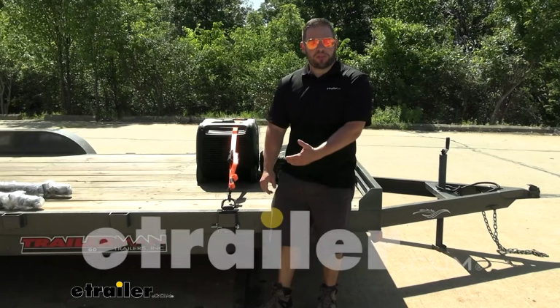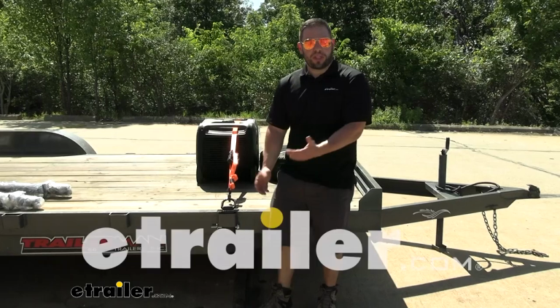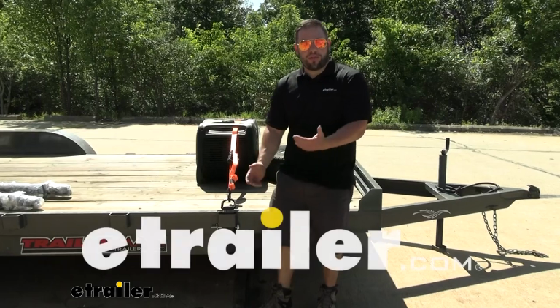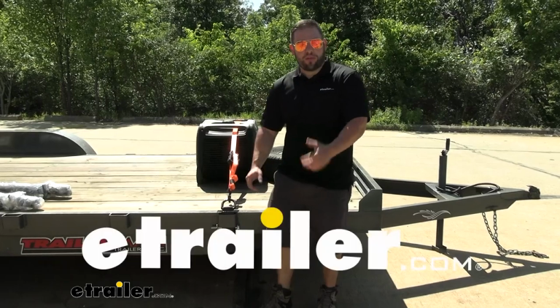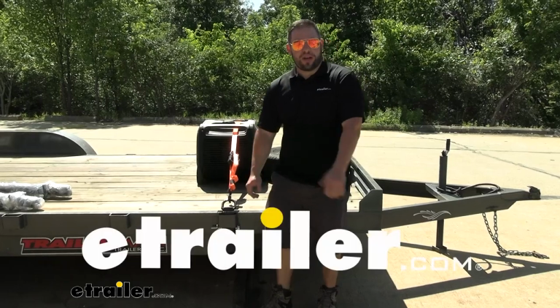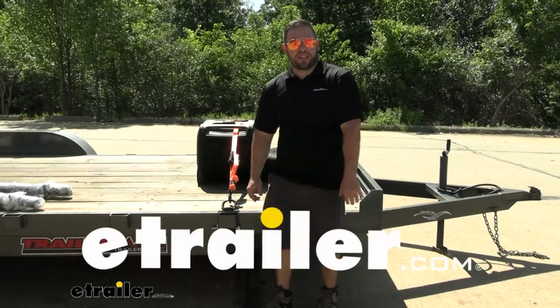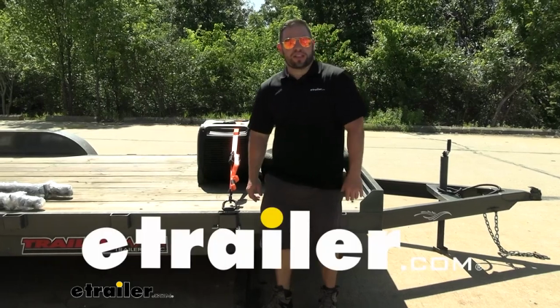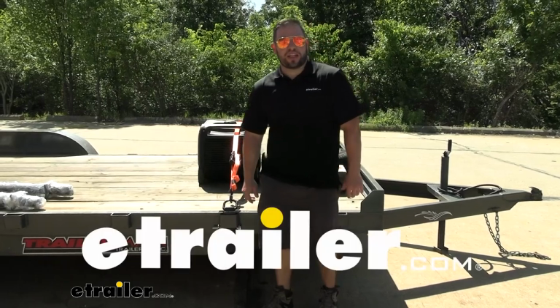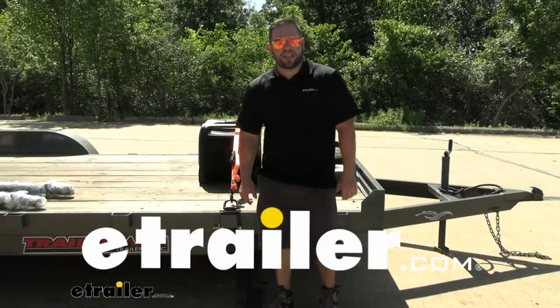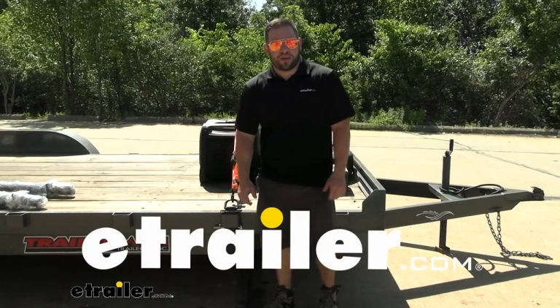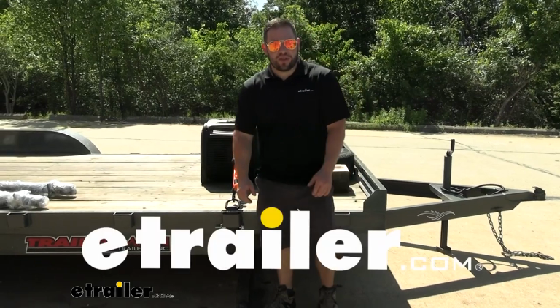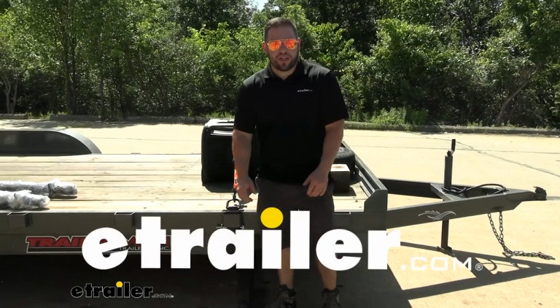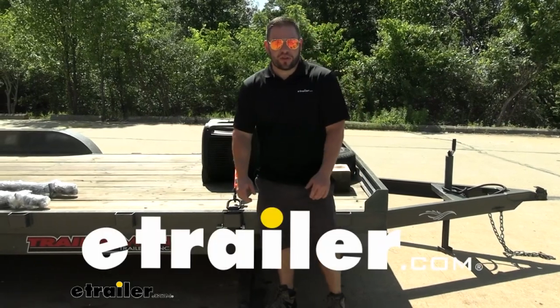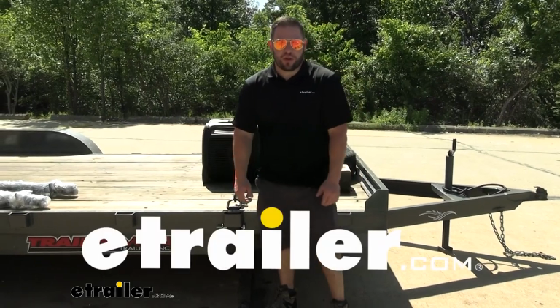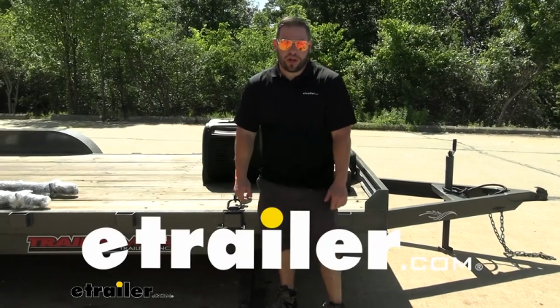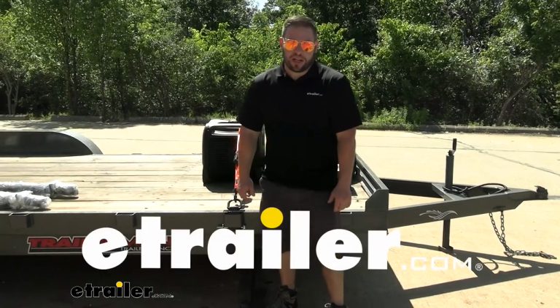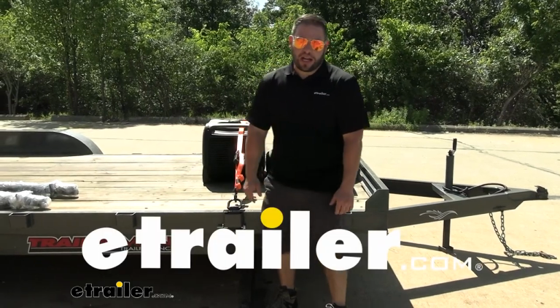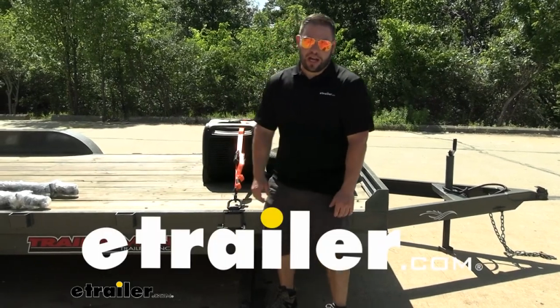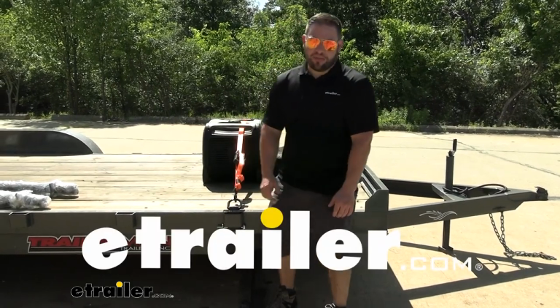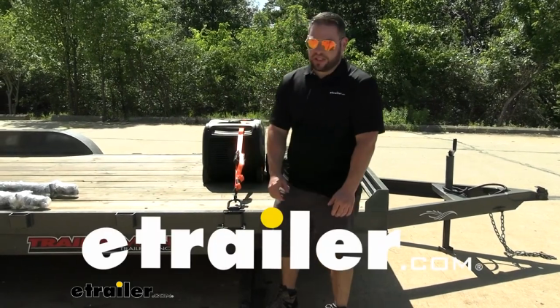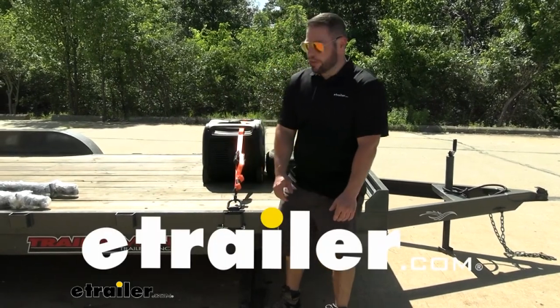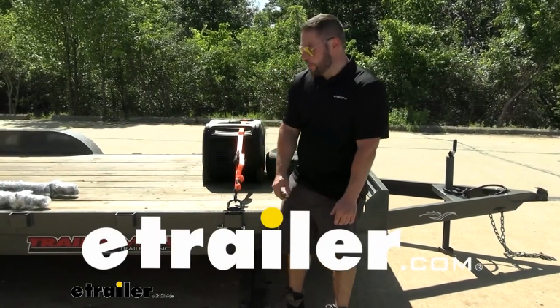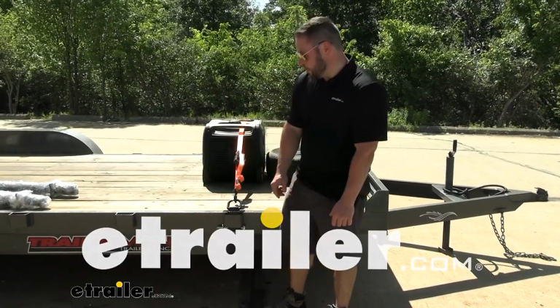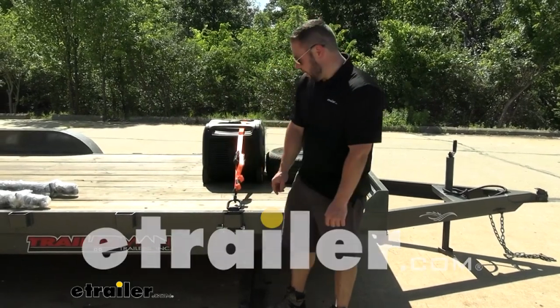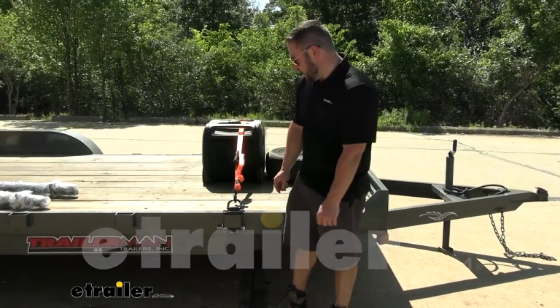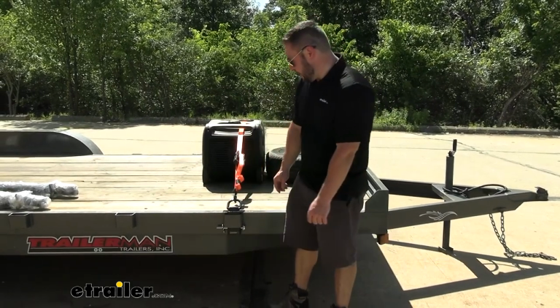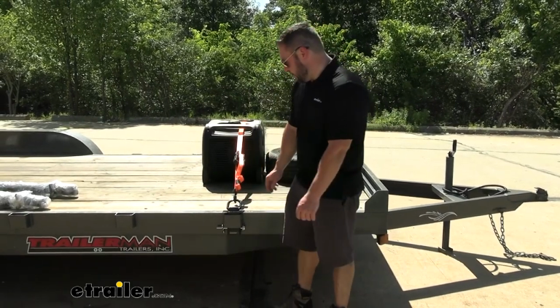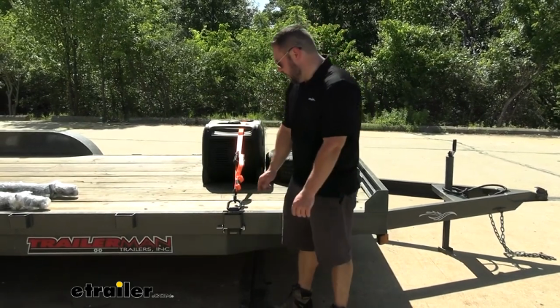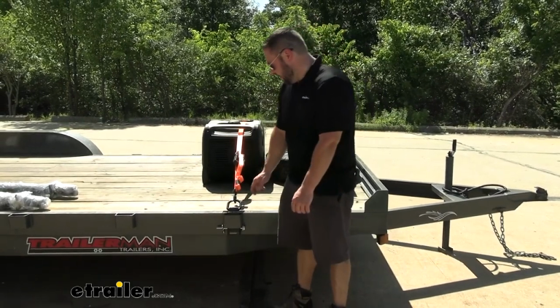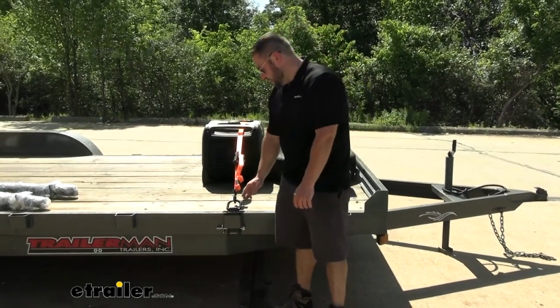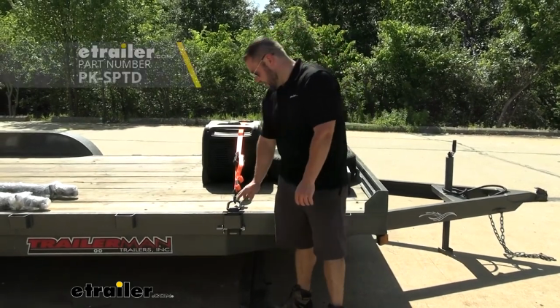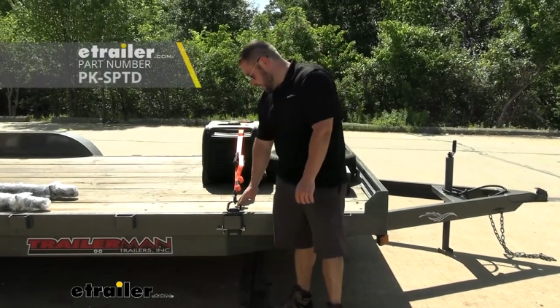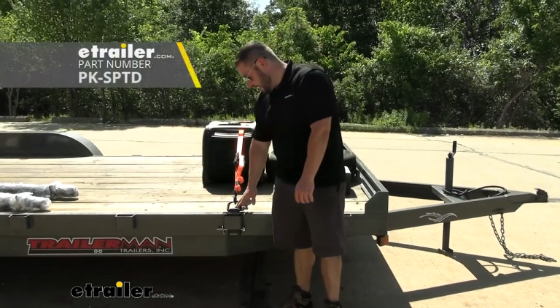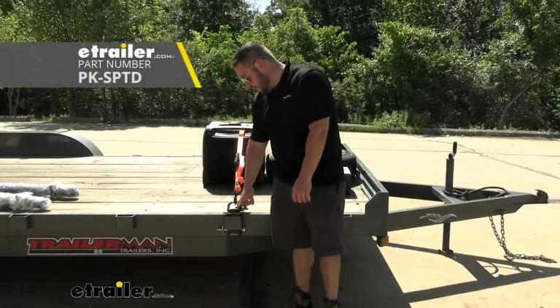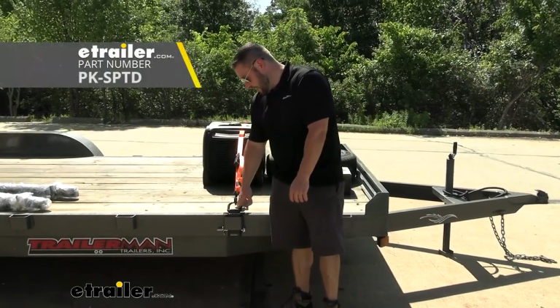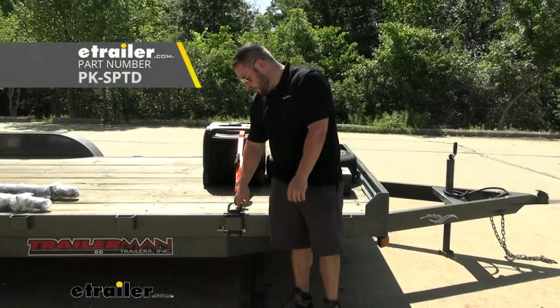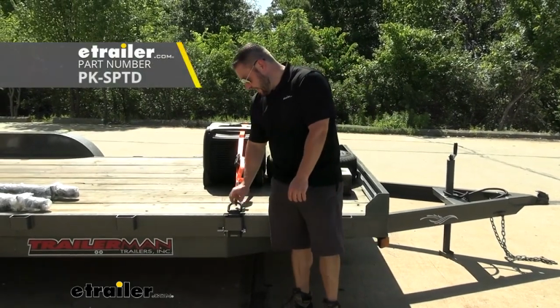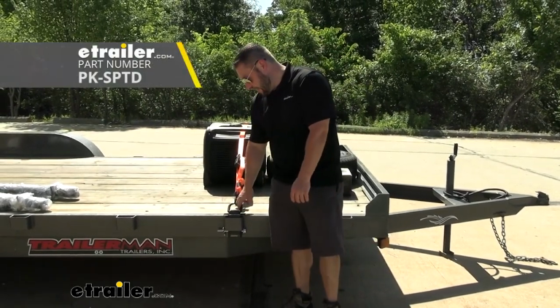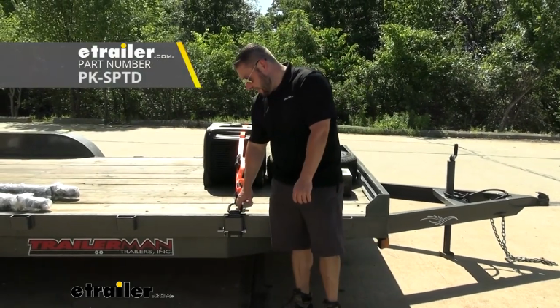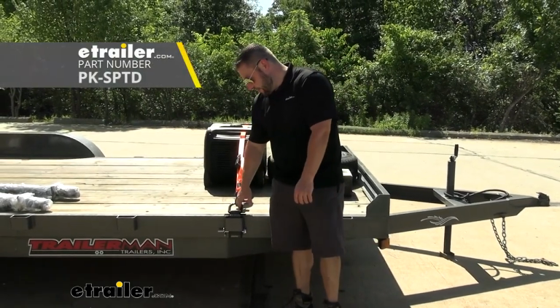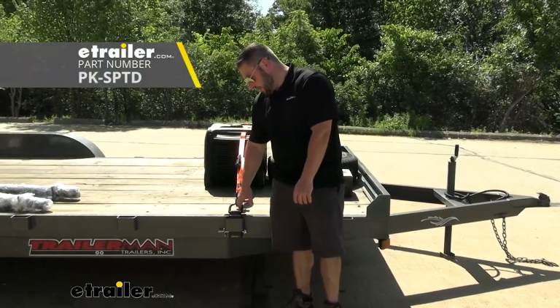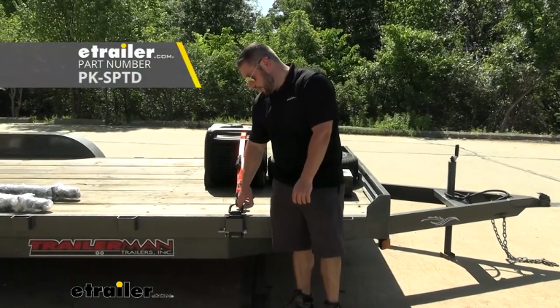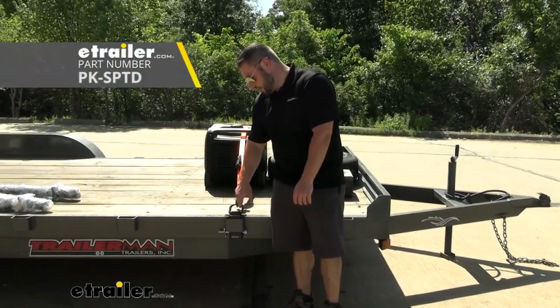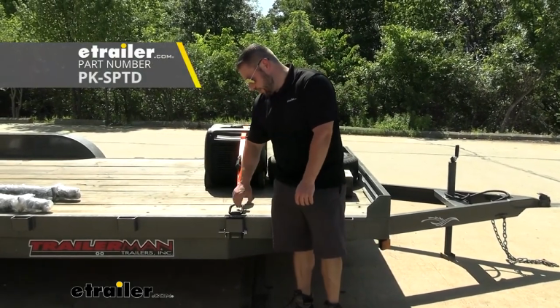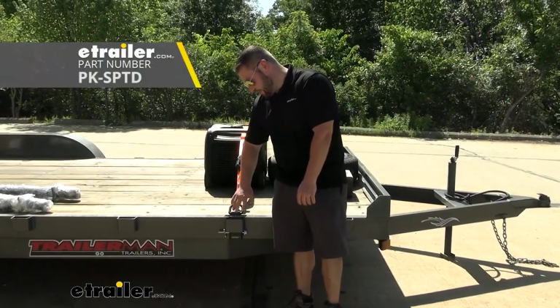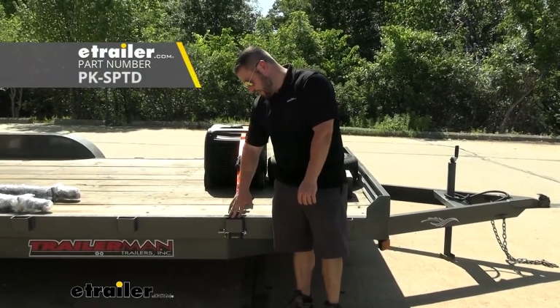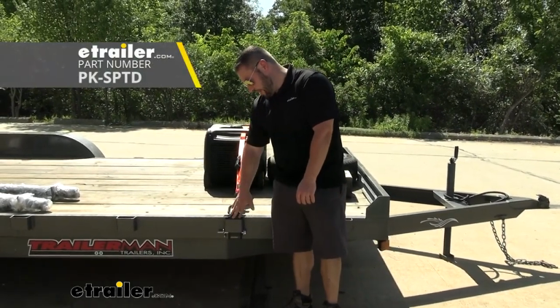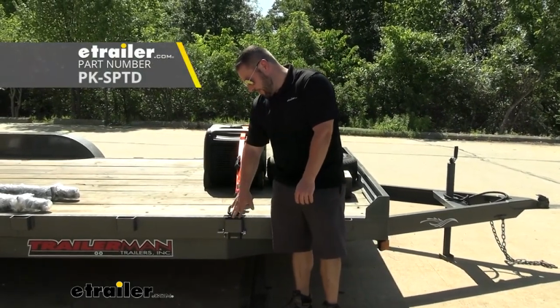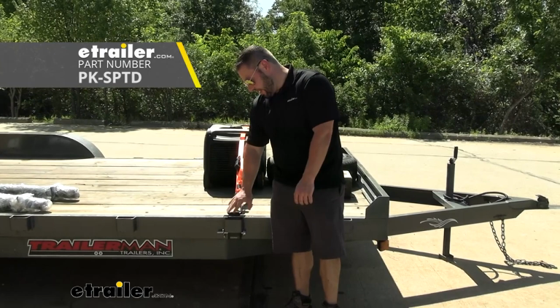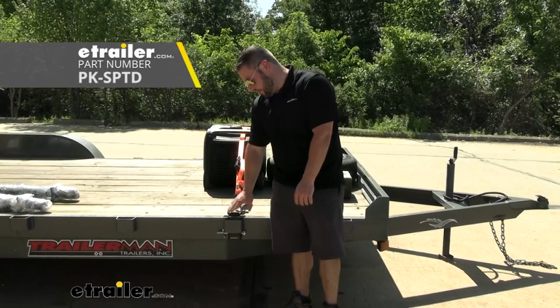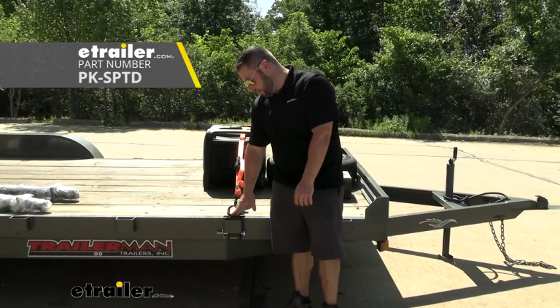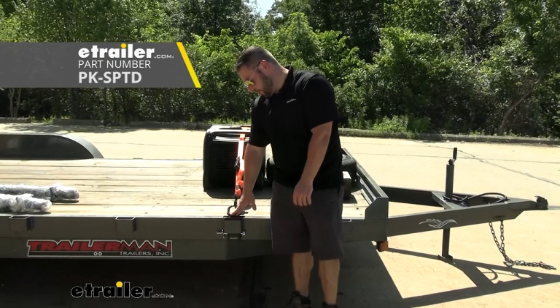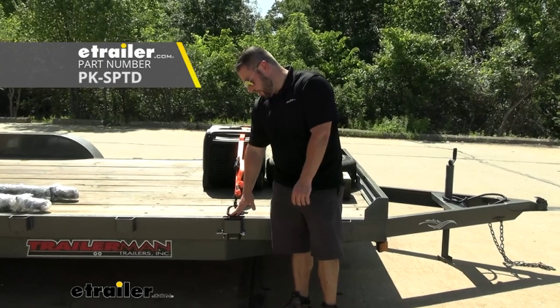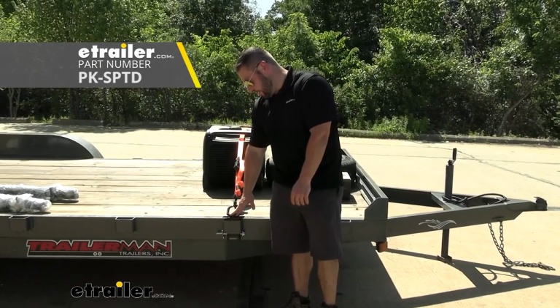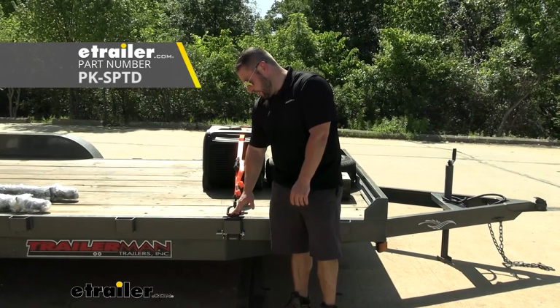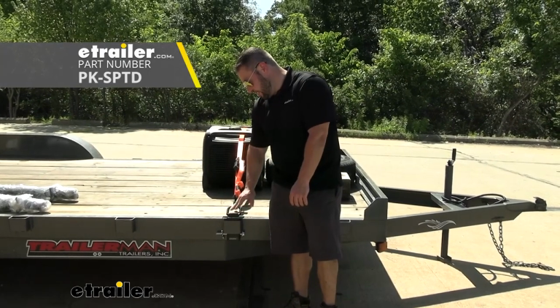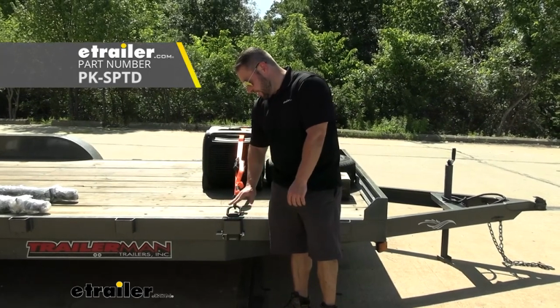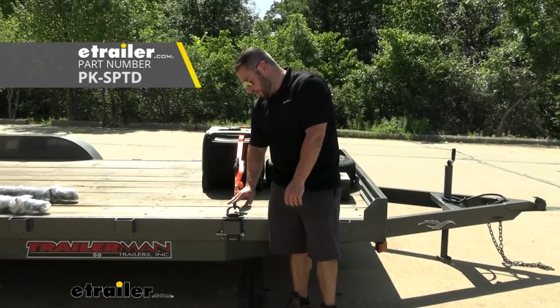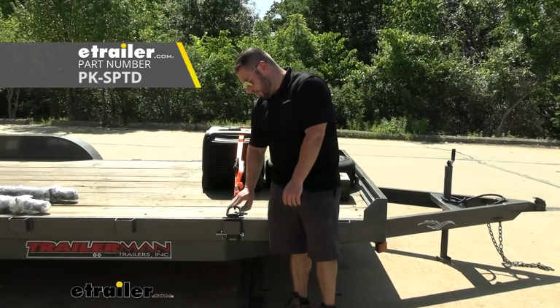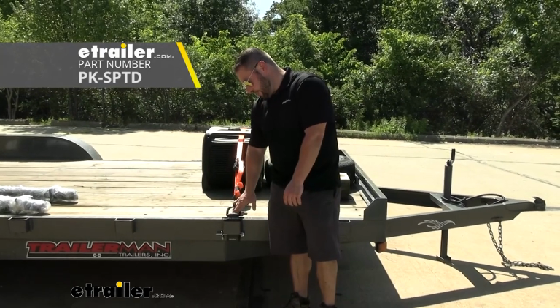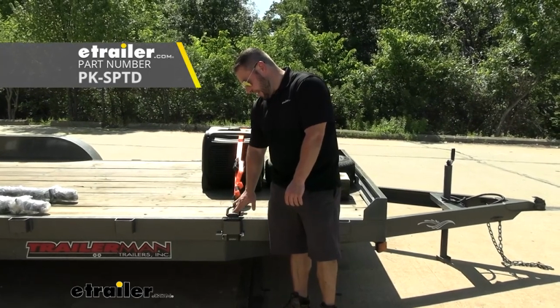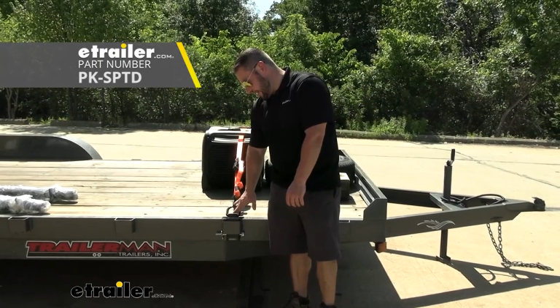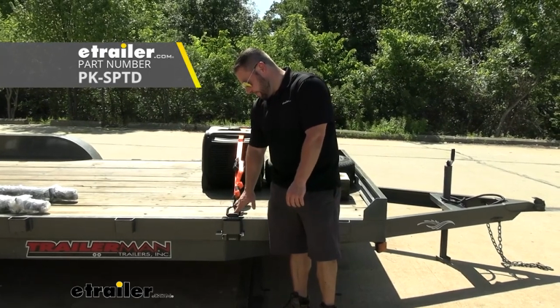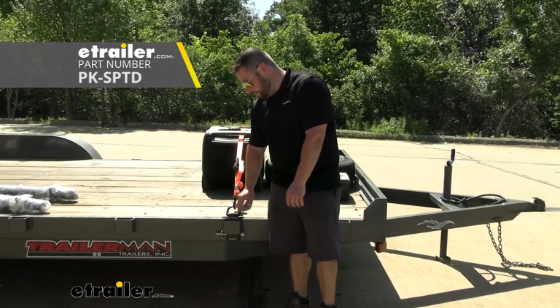What's up everybody? It's AJ with eTrailer.com. Today we're going to be checking out this tie-down anchor that goes in your stake pocket on your trailer. It's from Pack'em.